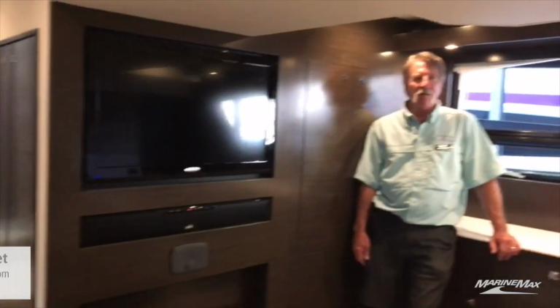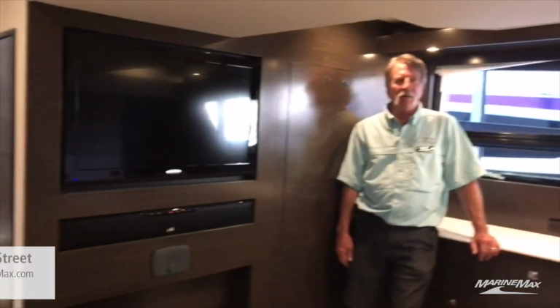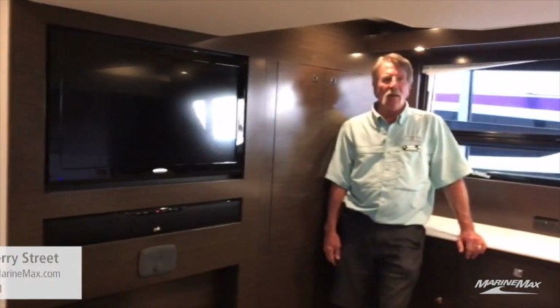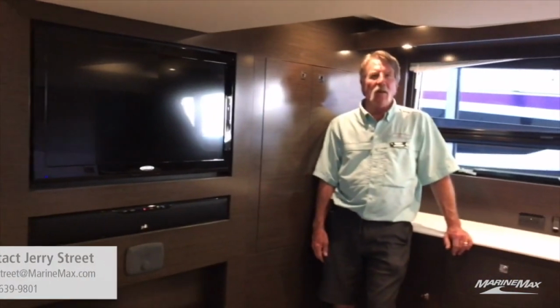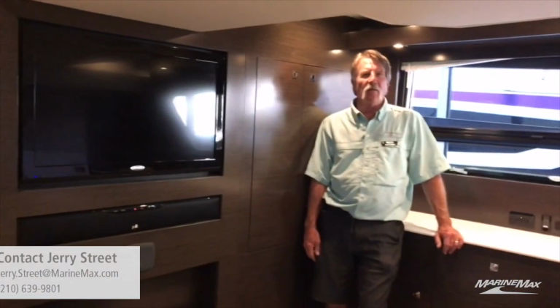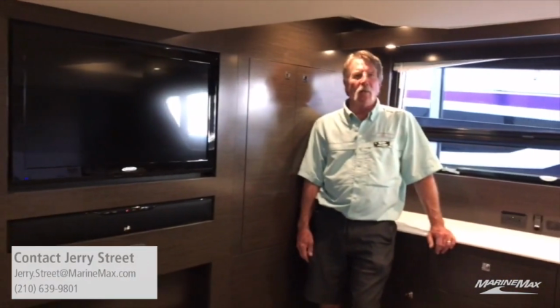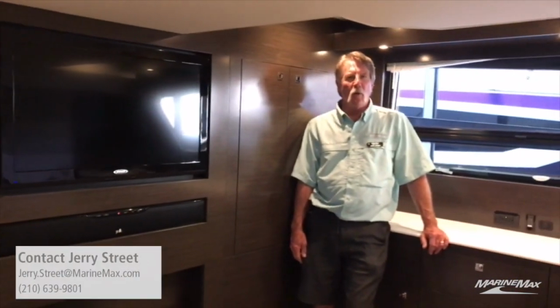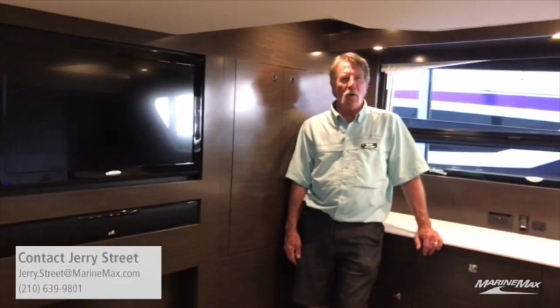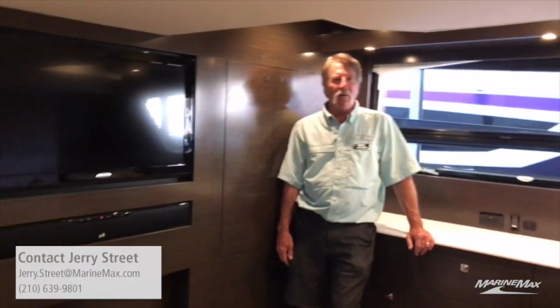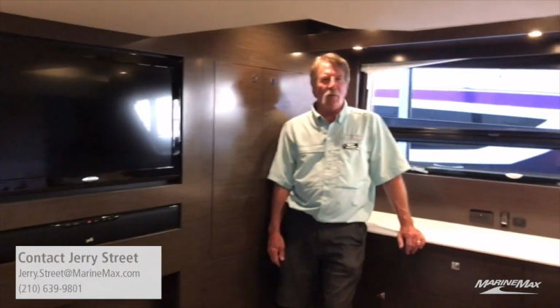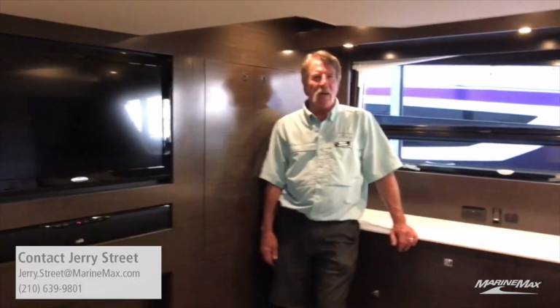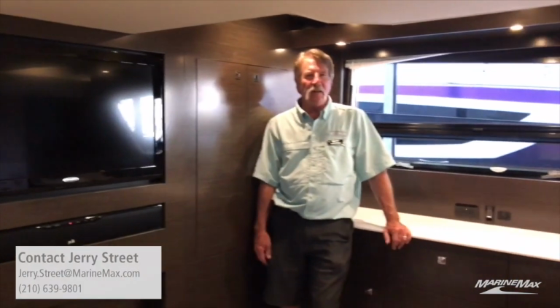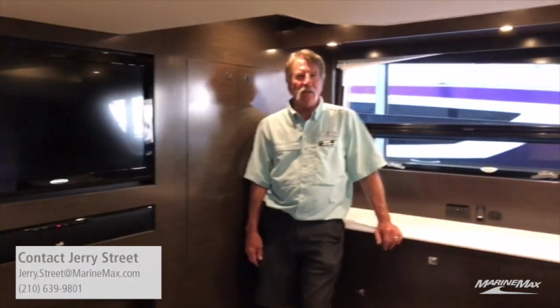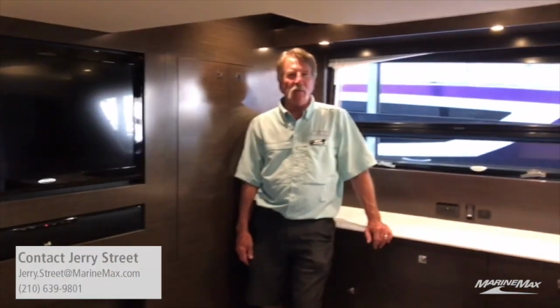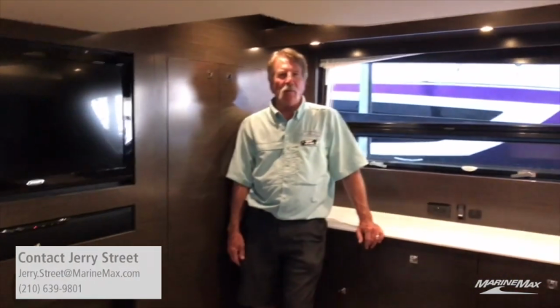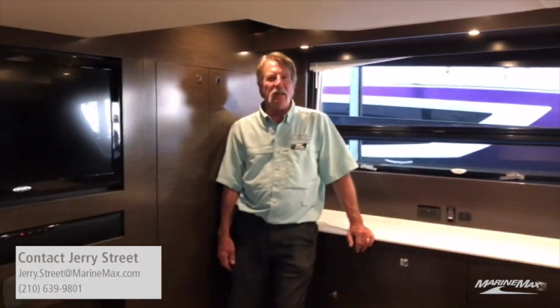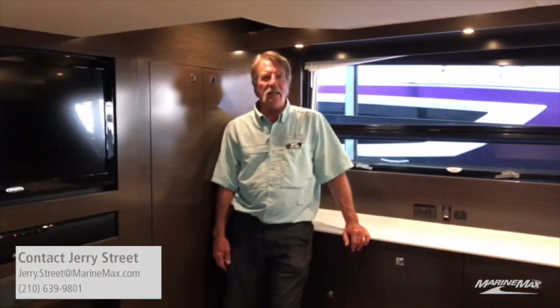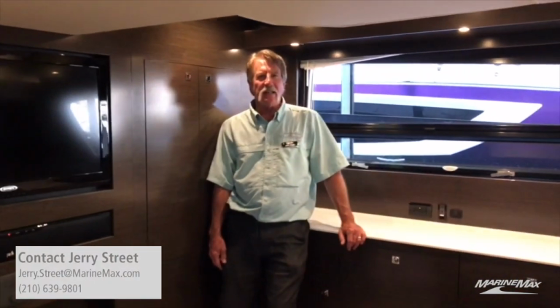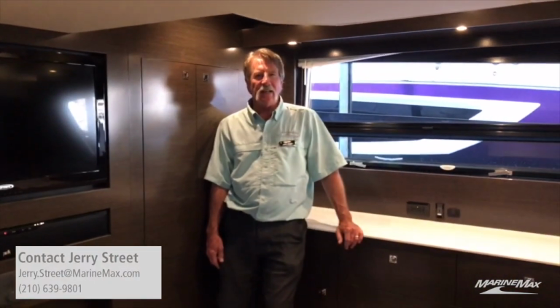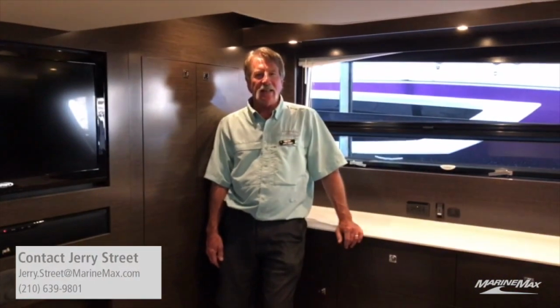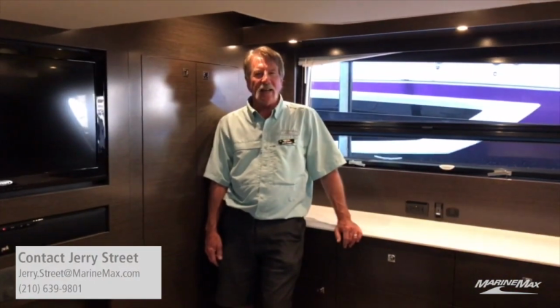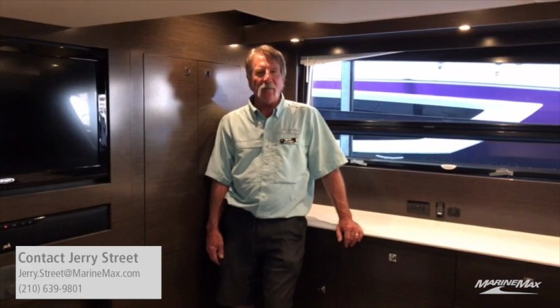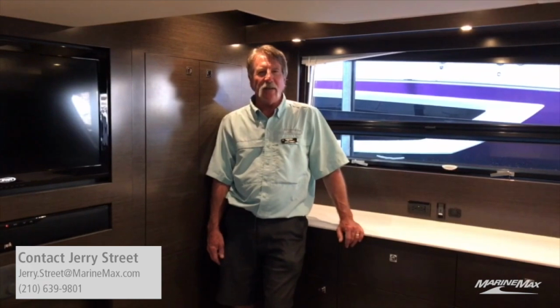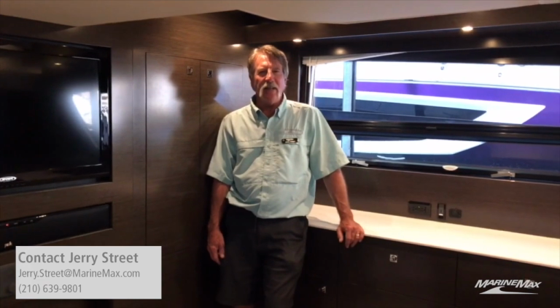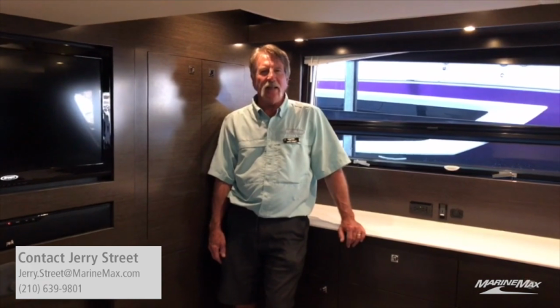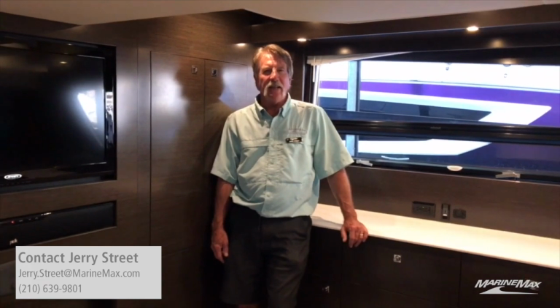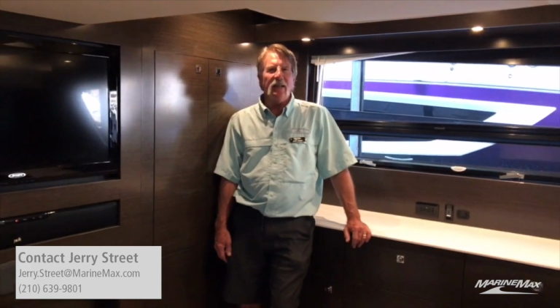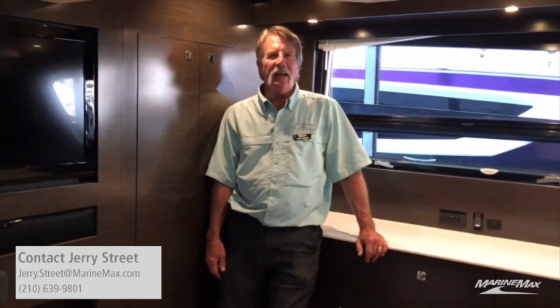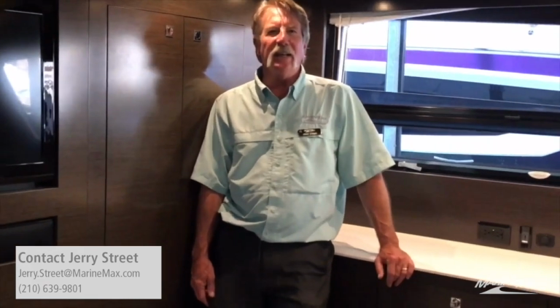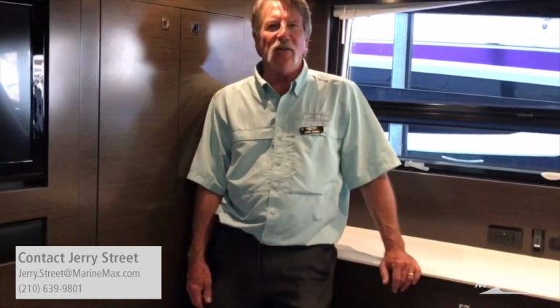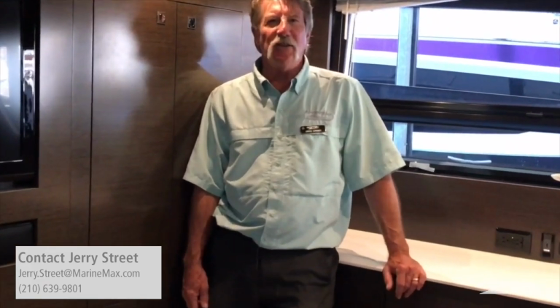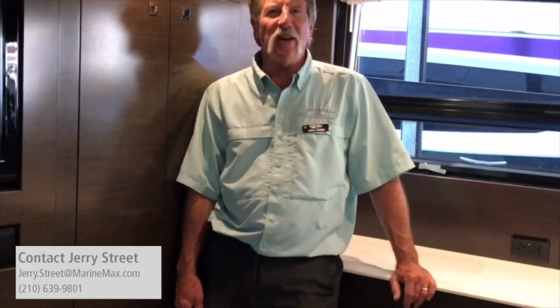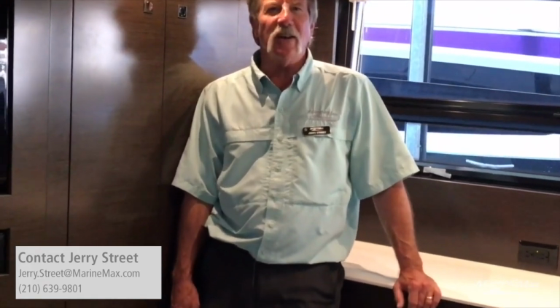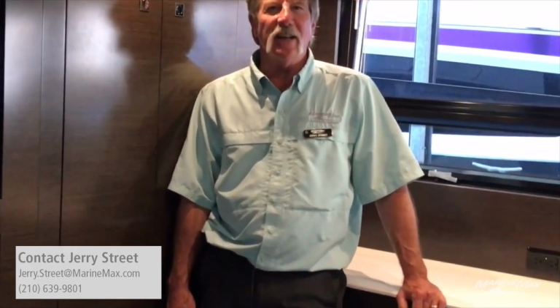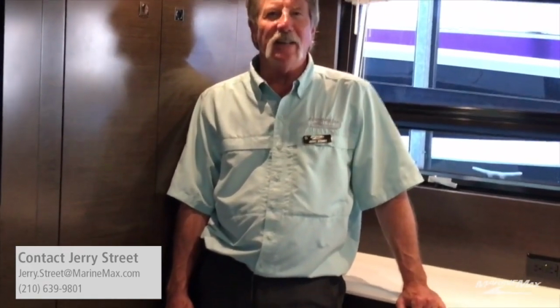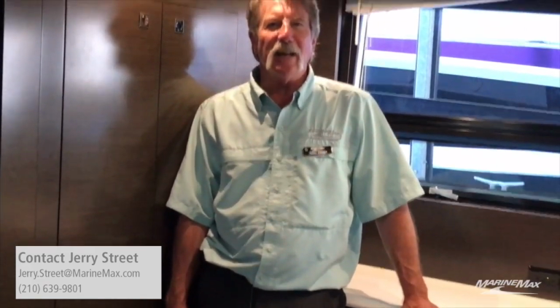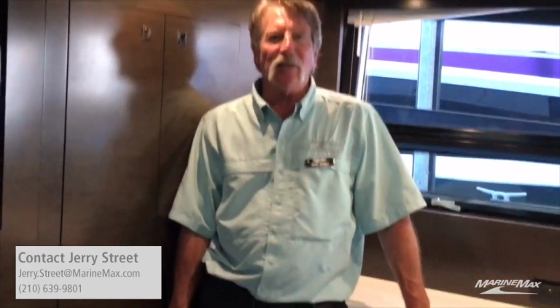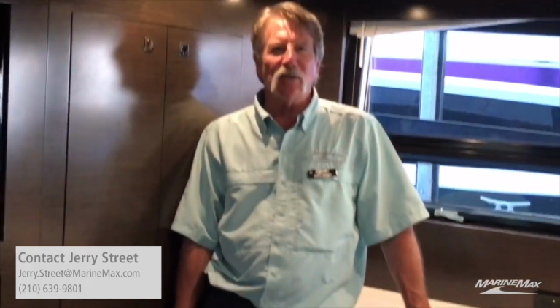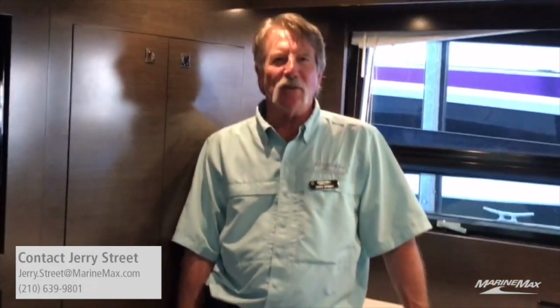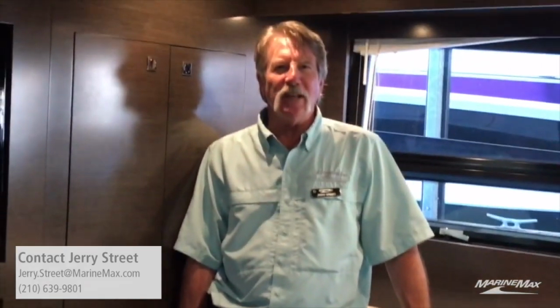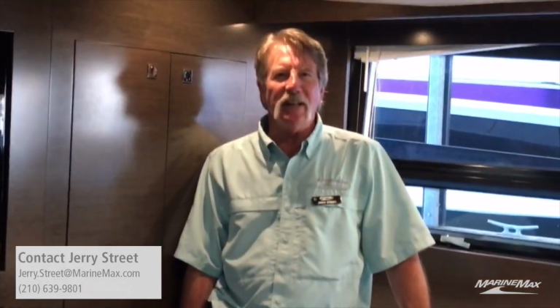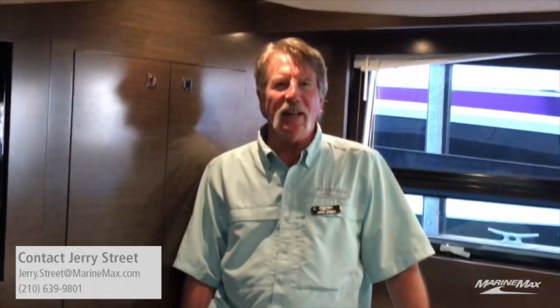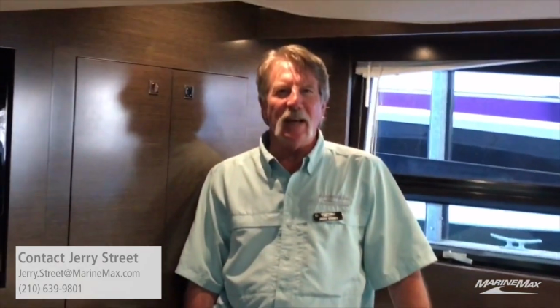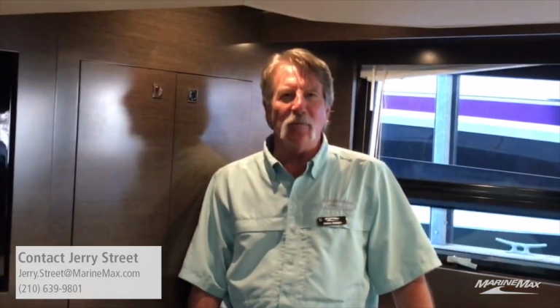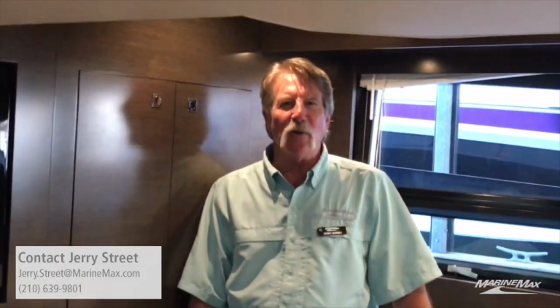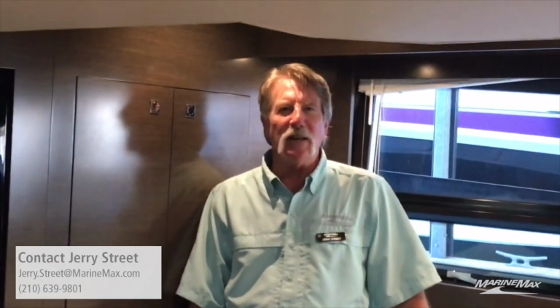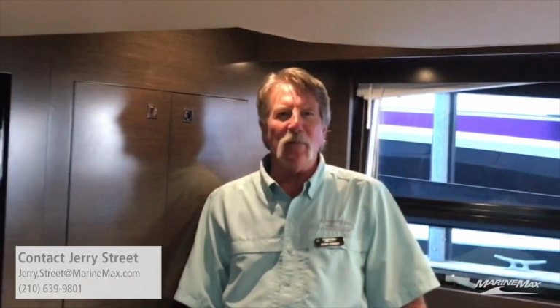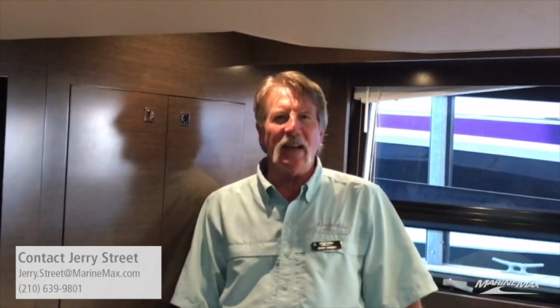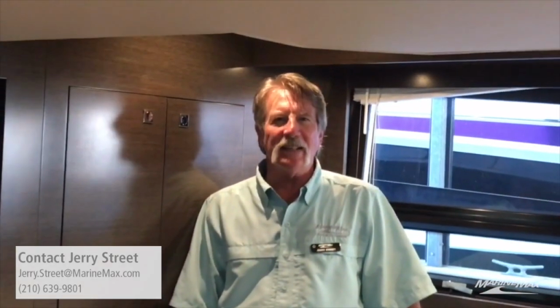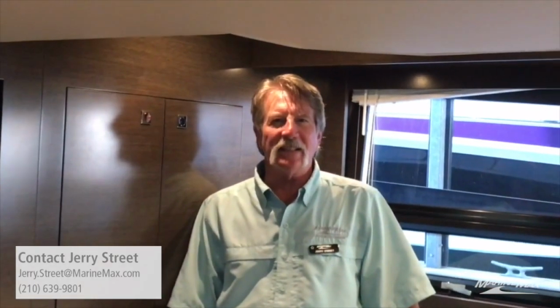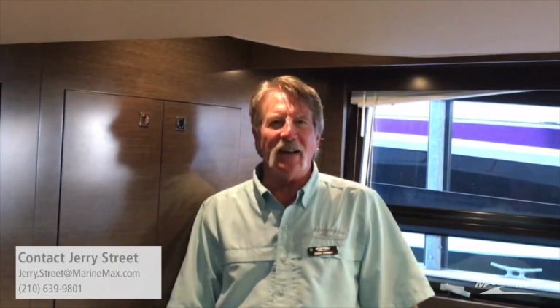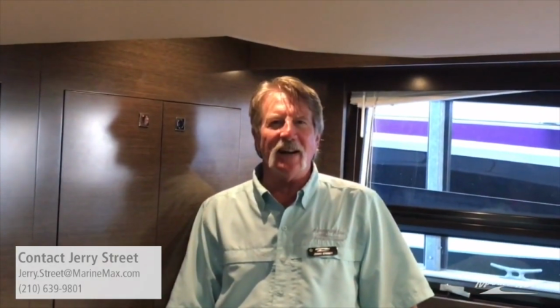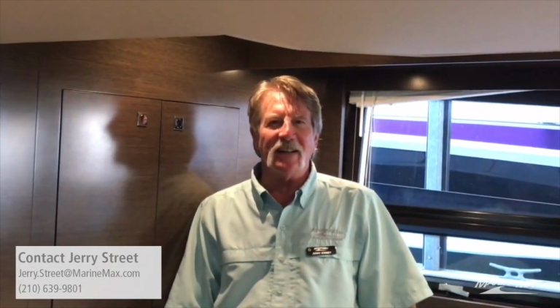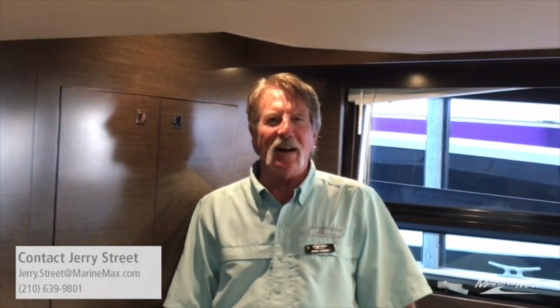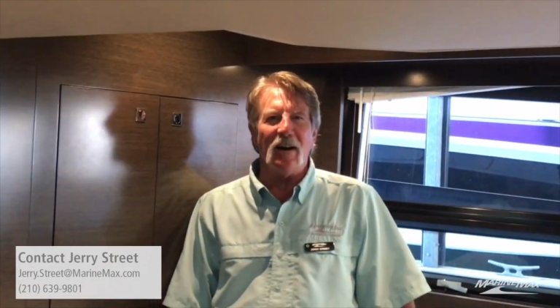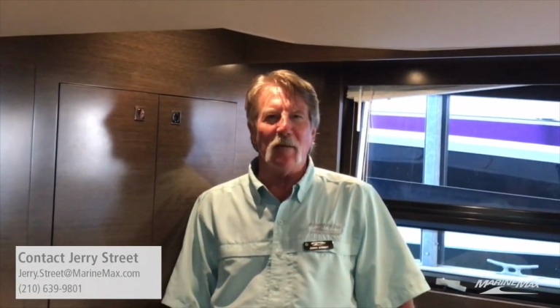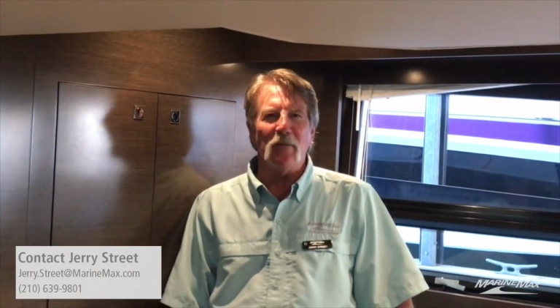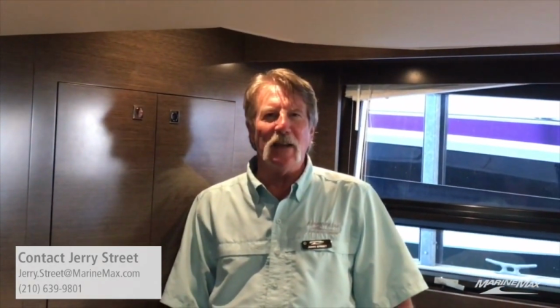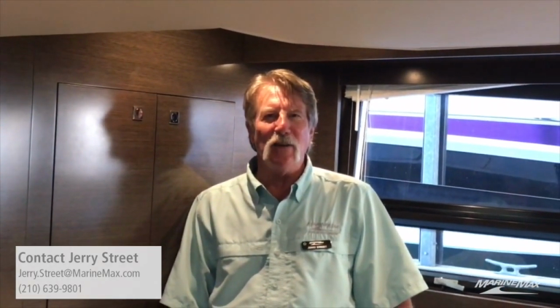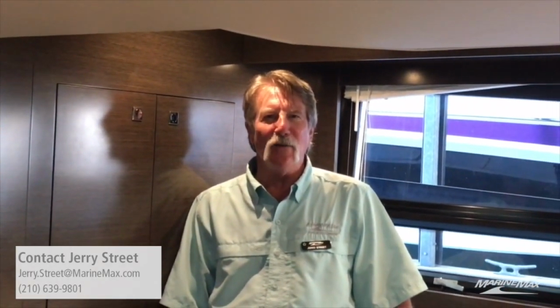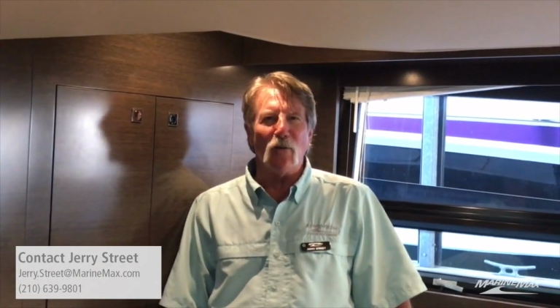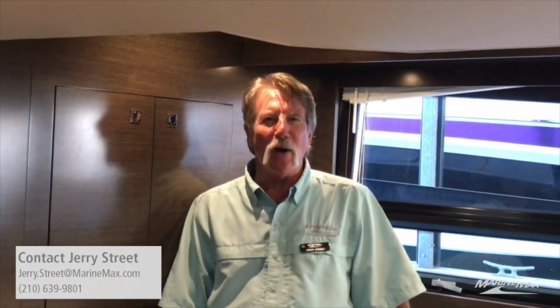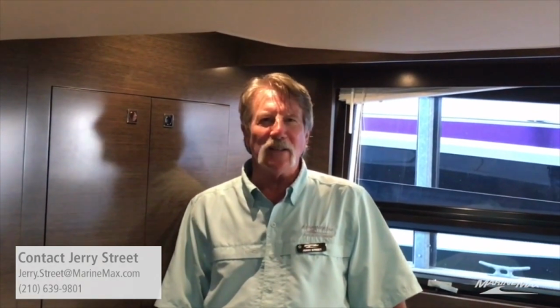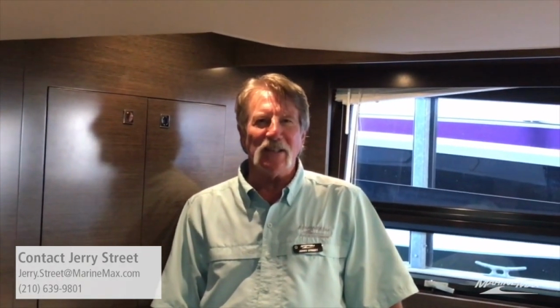For more information, please contact me at jerry.street@marinemax.com. Thank you for watching.